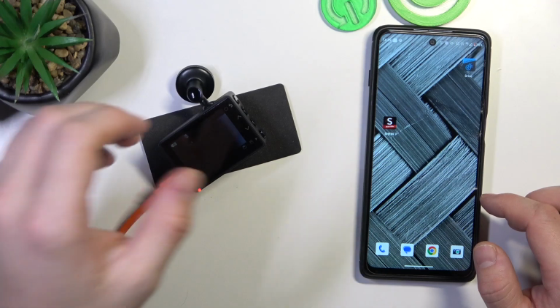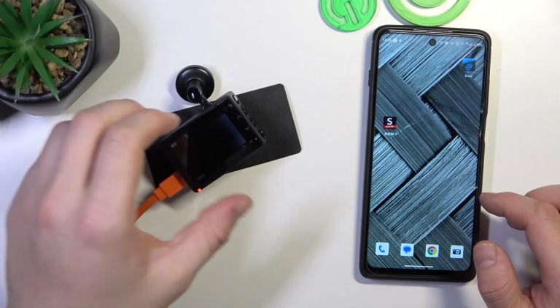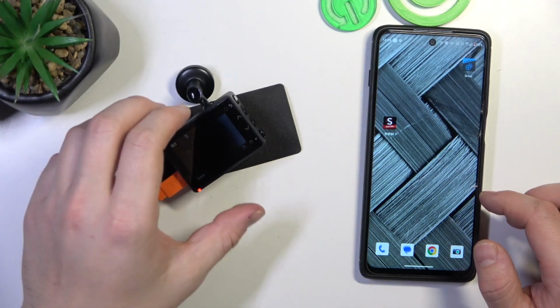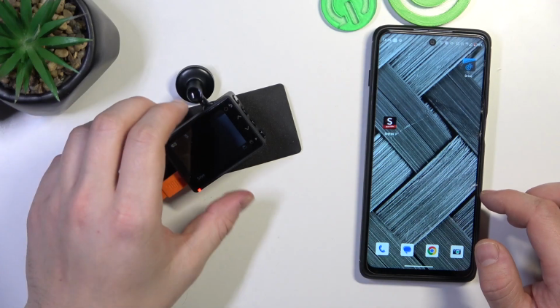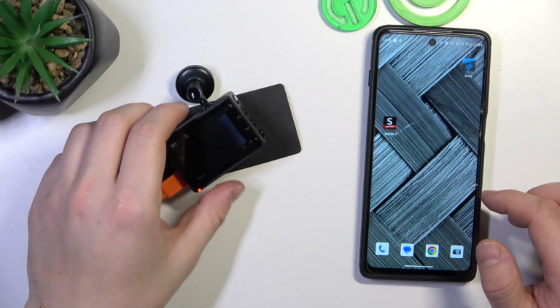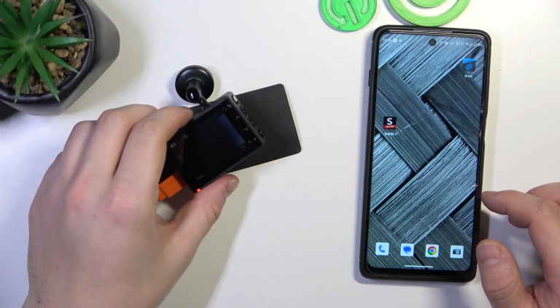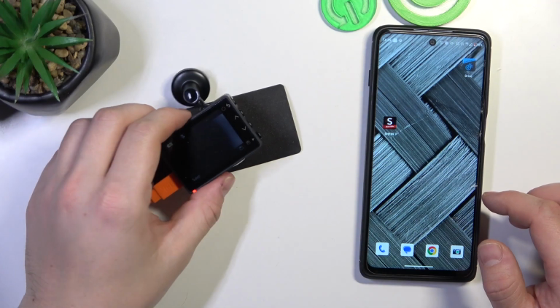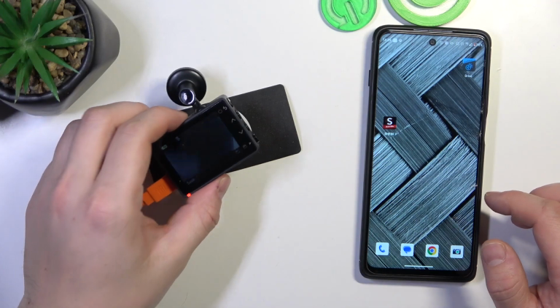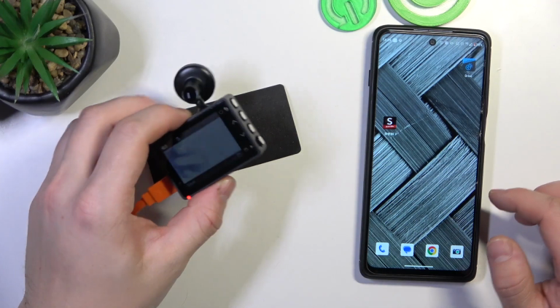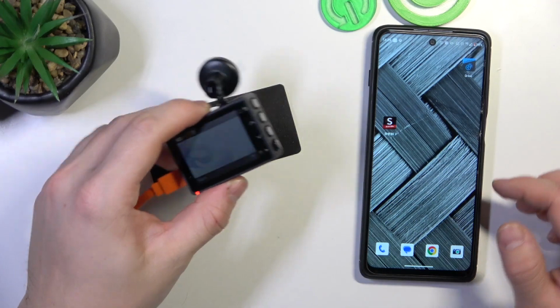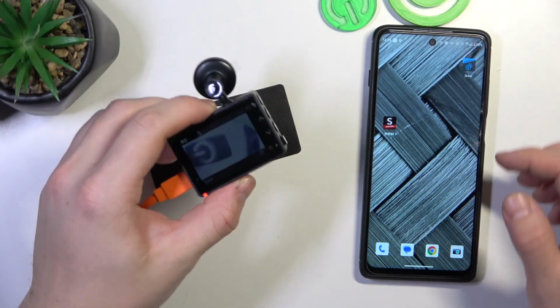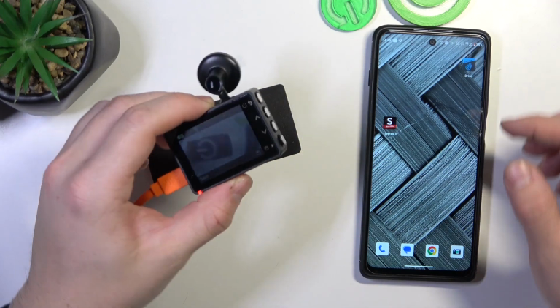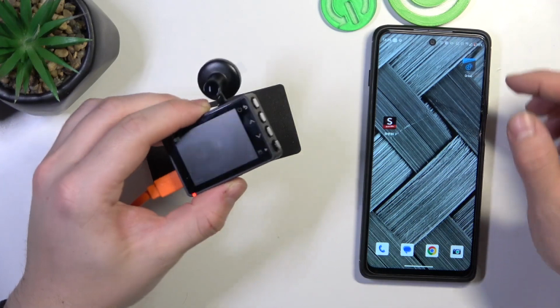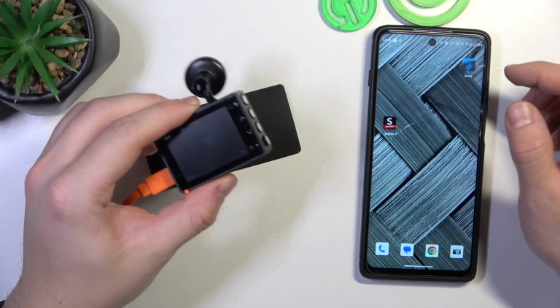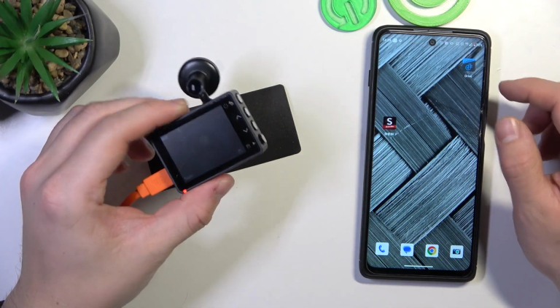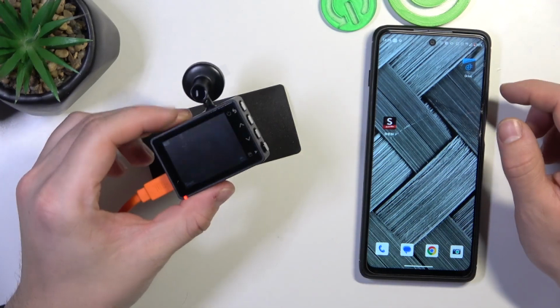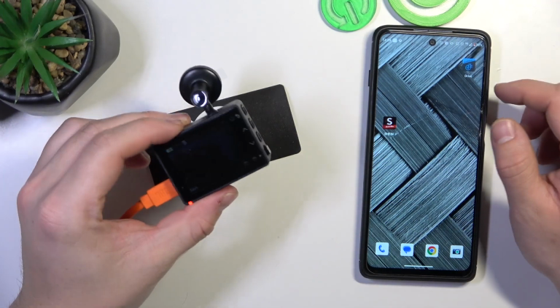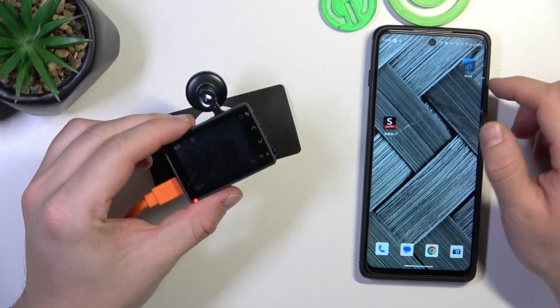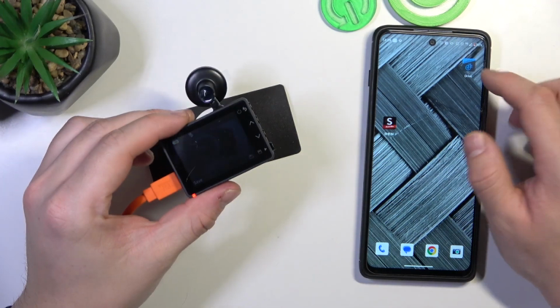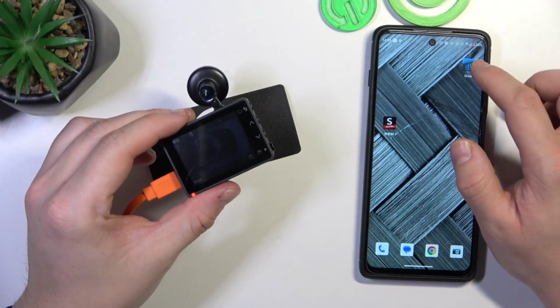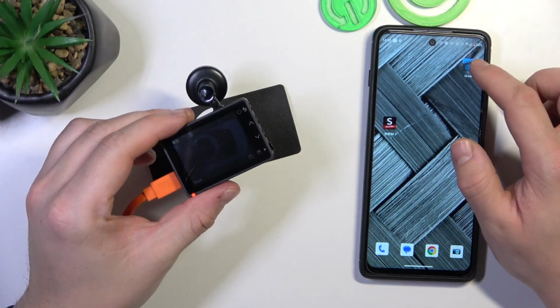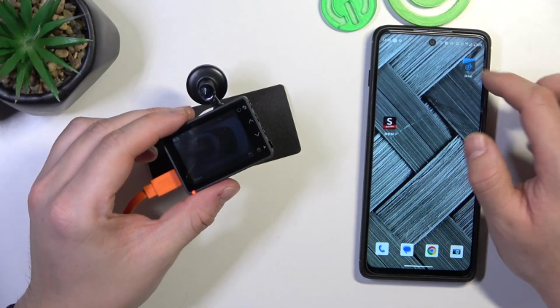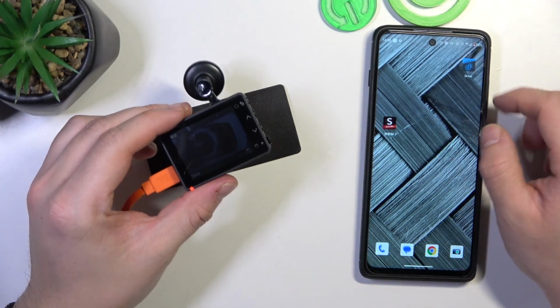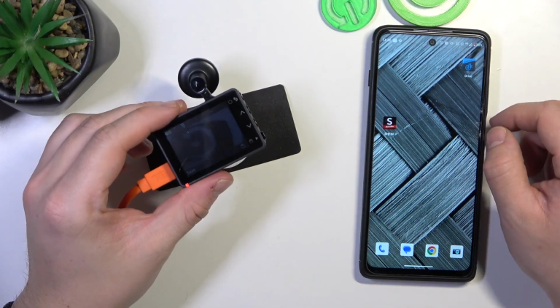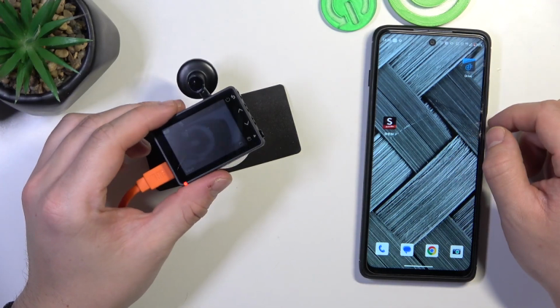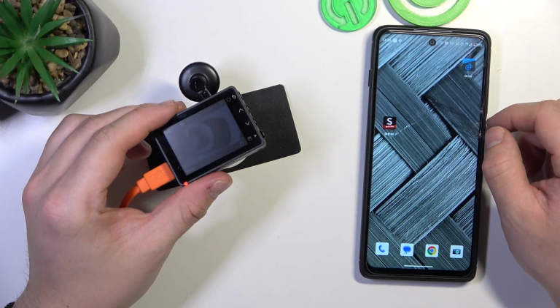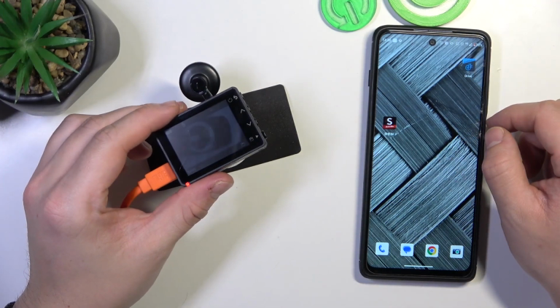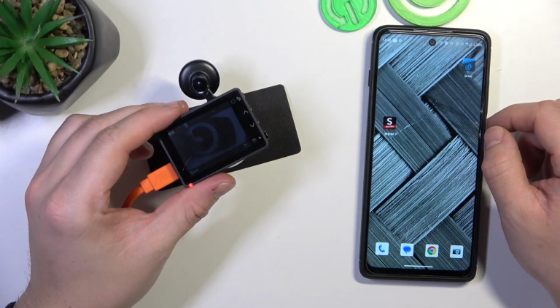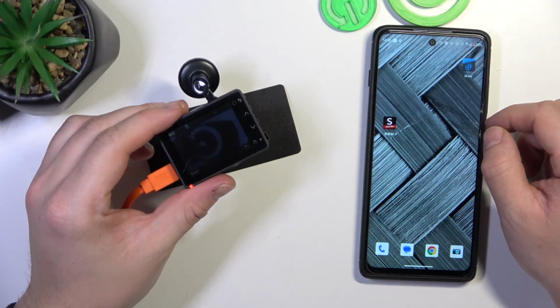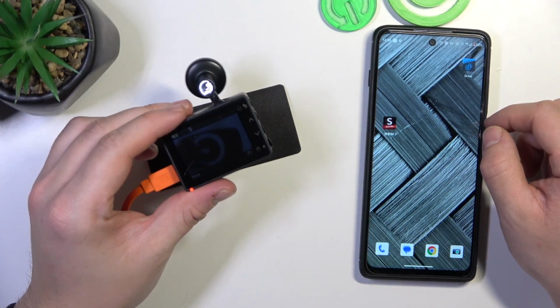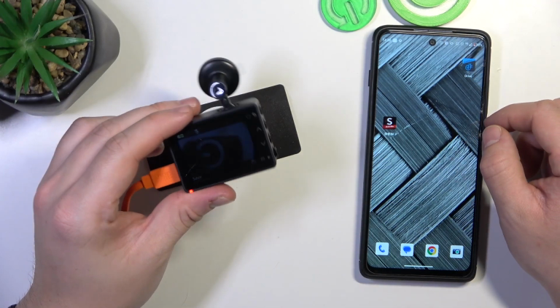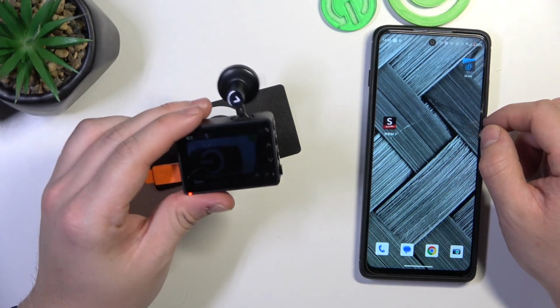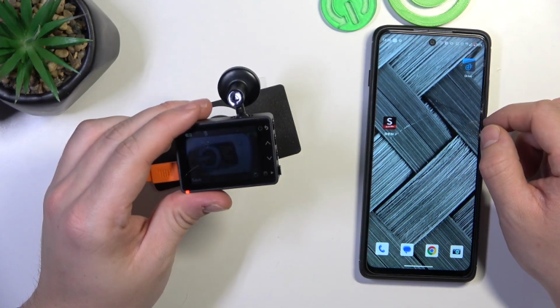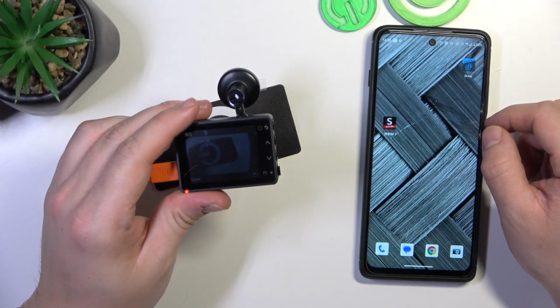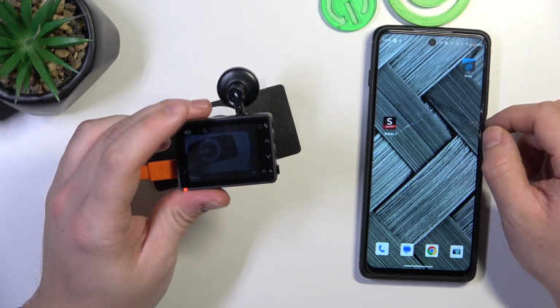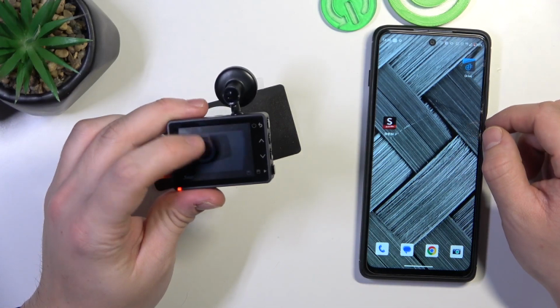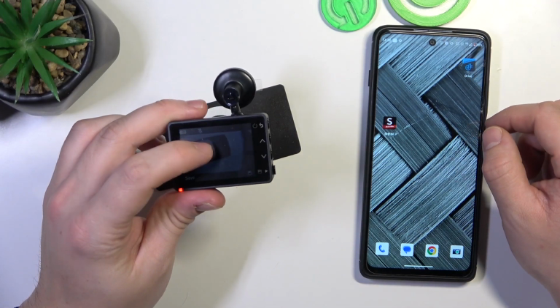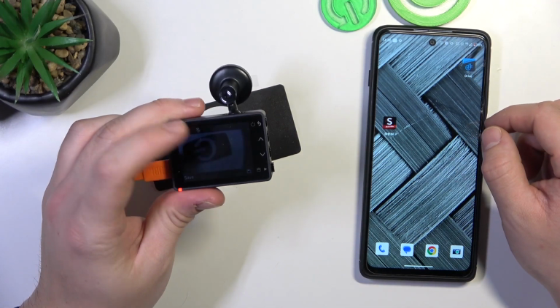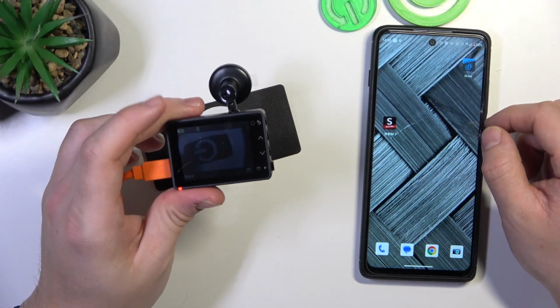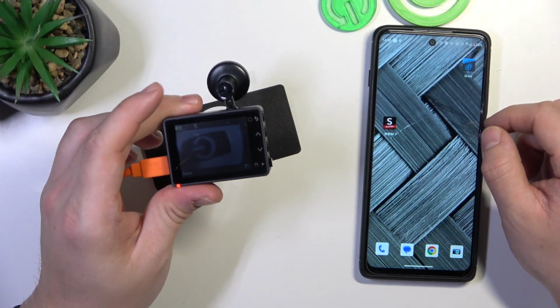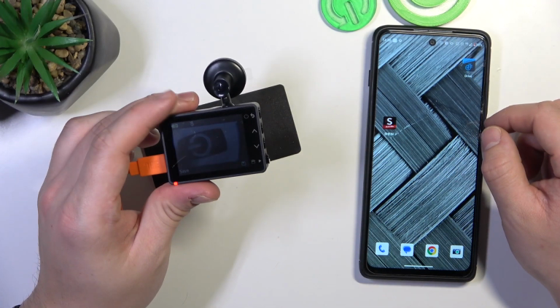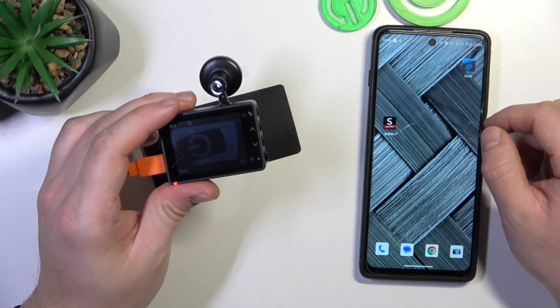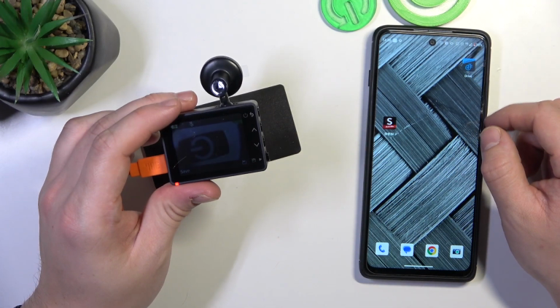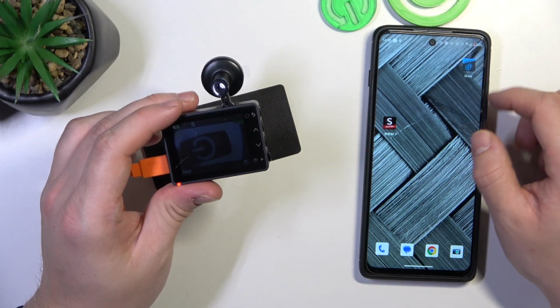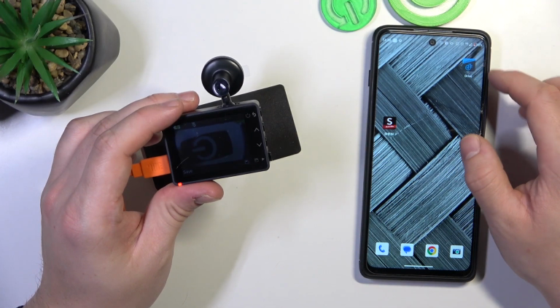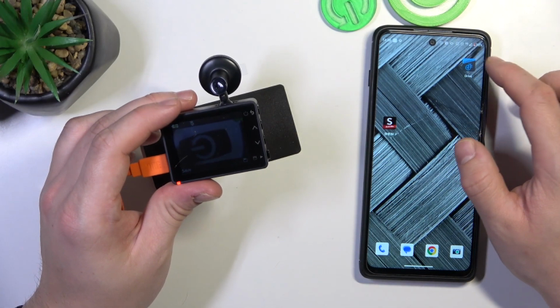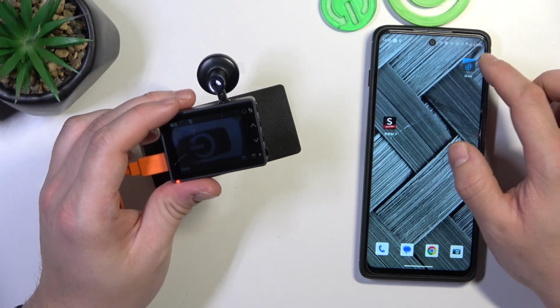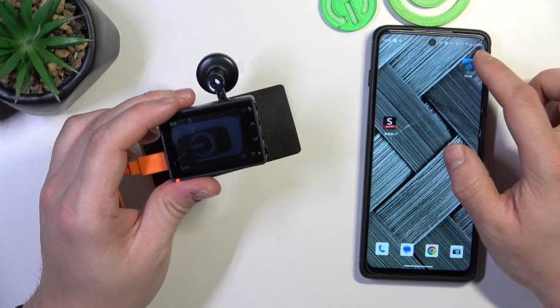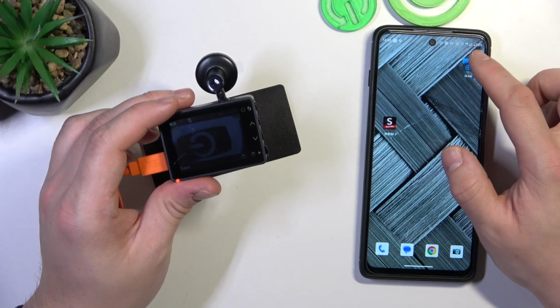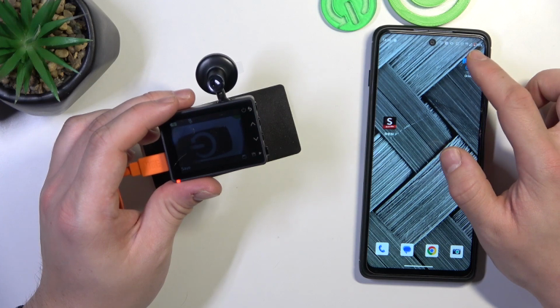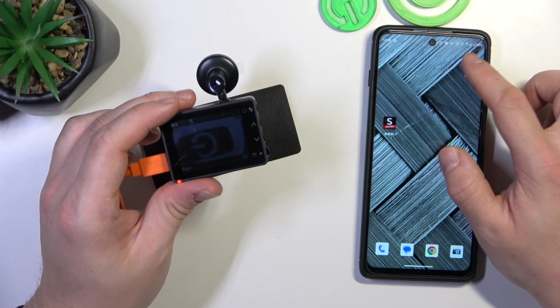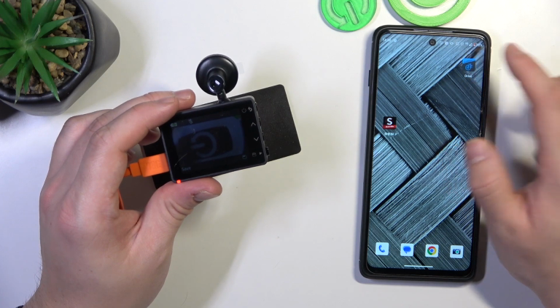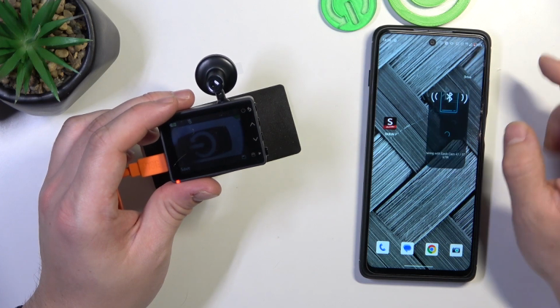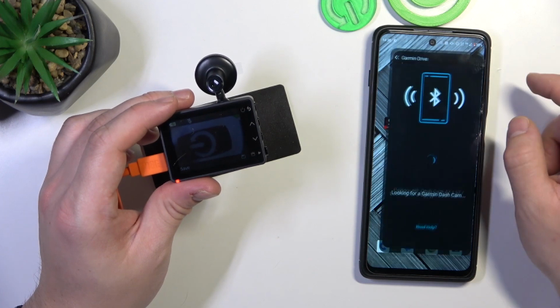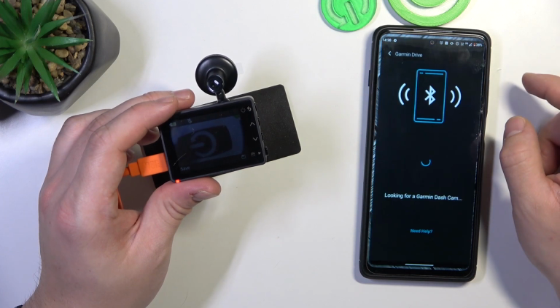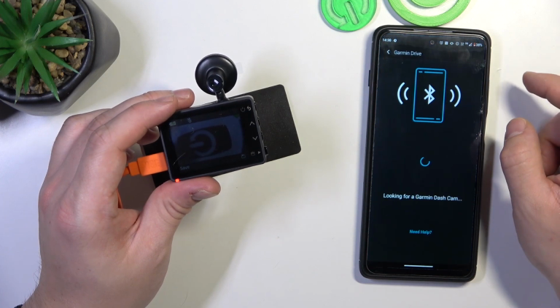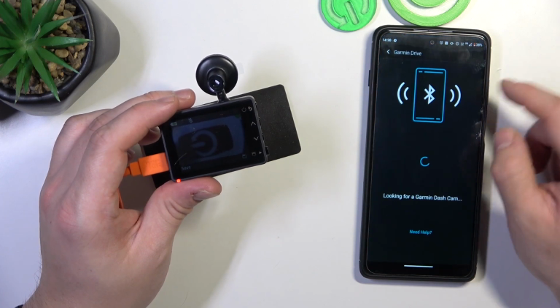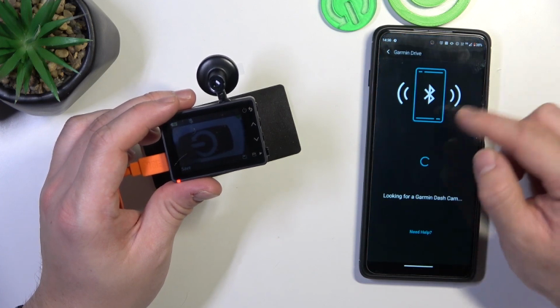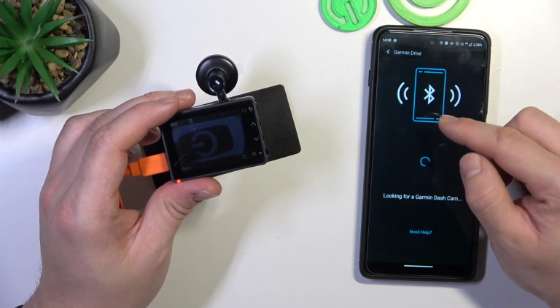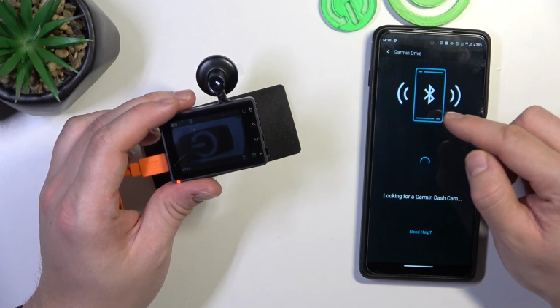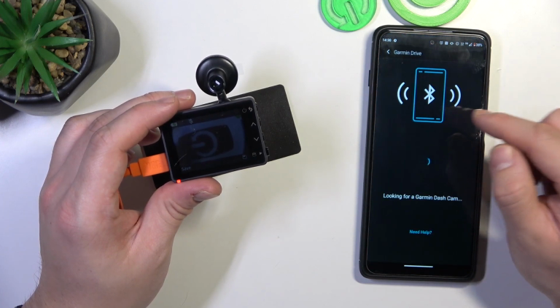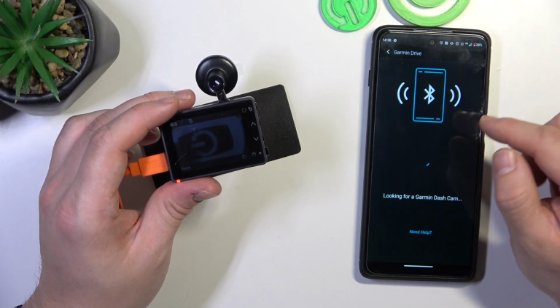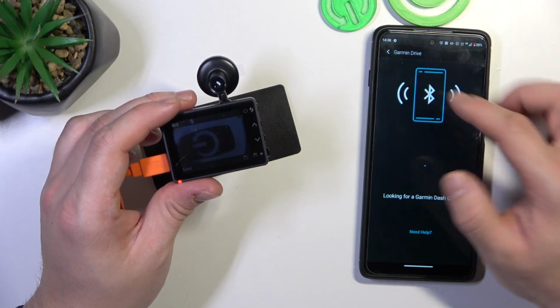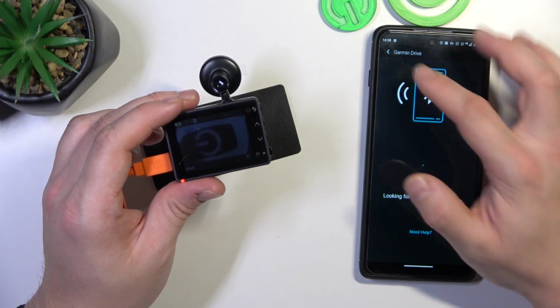Hello, in front of me I've got Garmin Dashcam 57. In this video I'll show you how to pair it with the Garmin app.